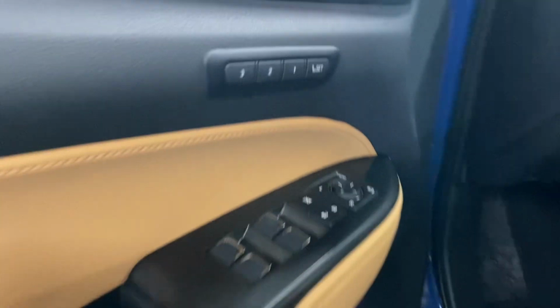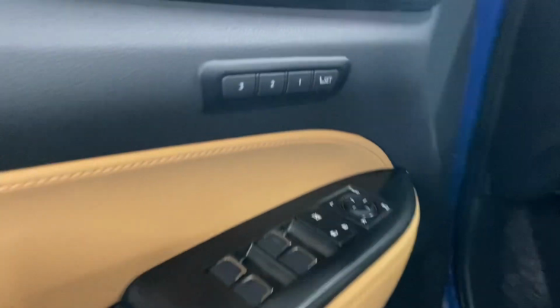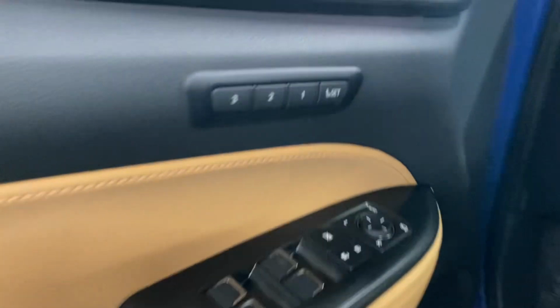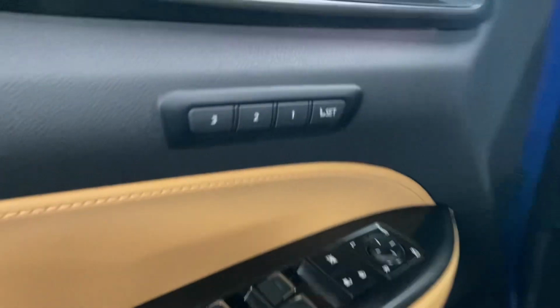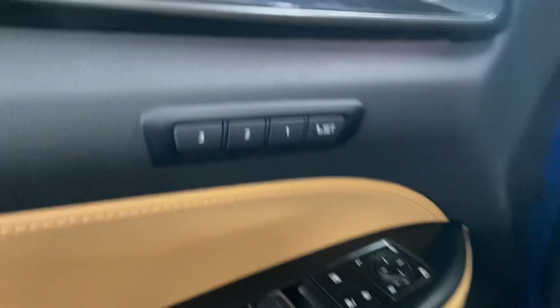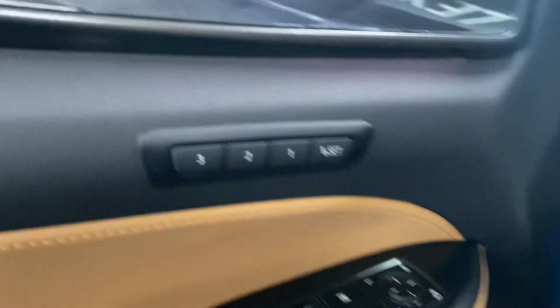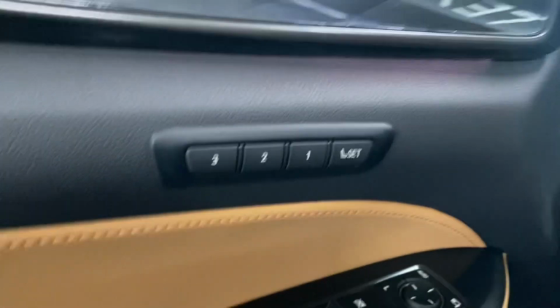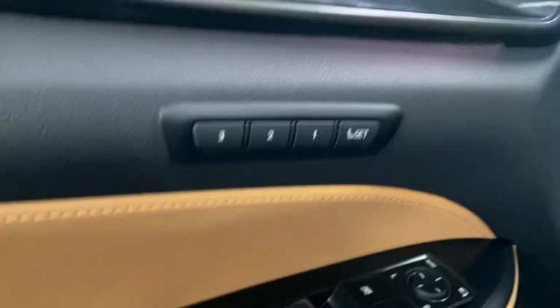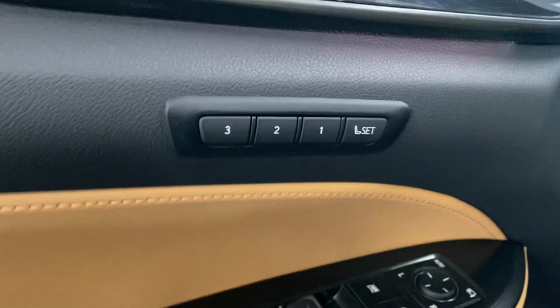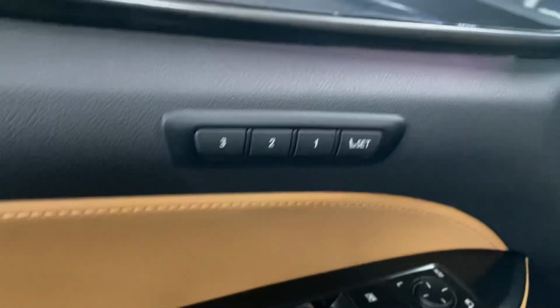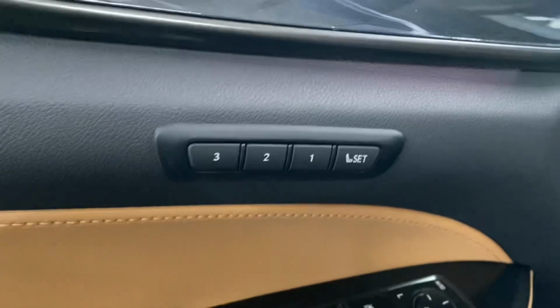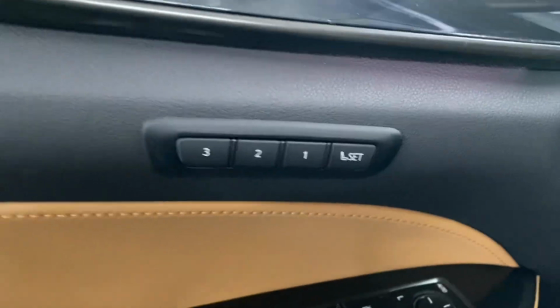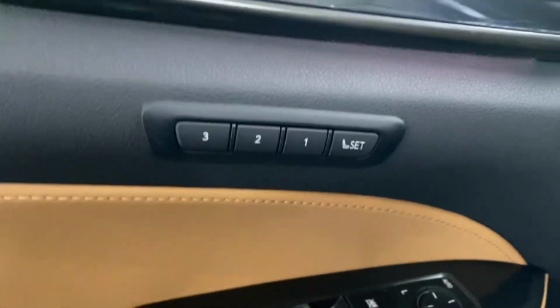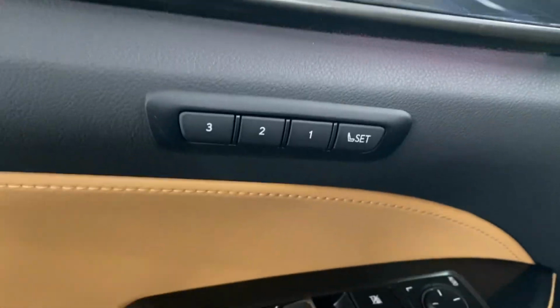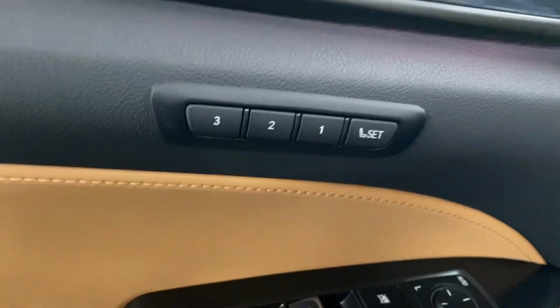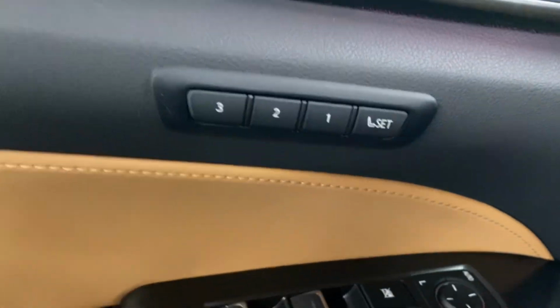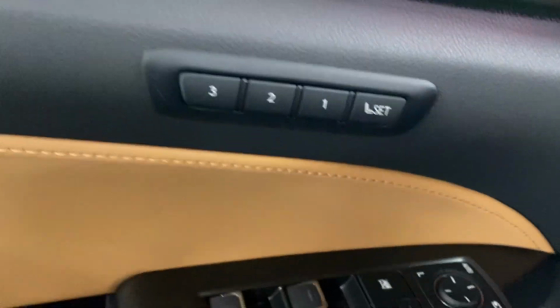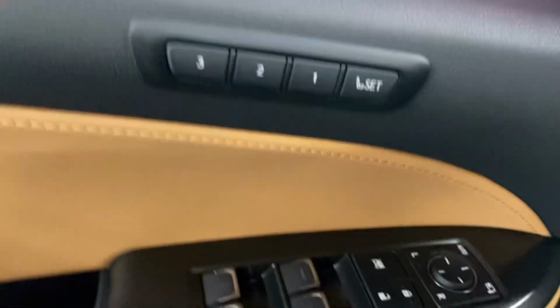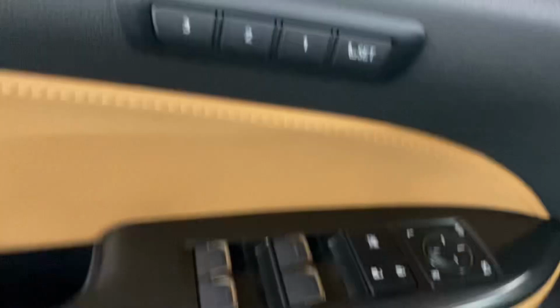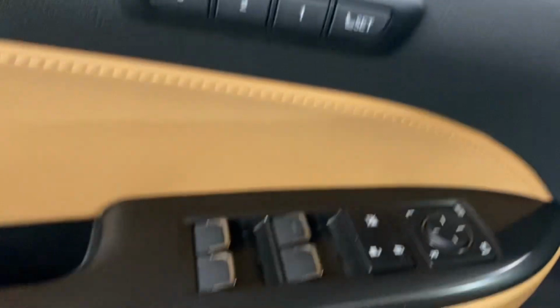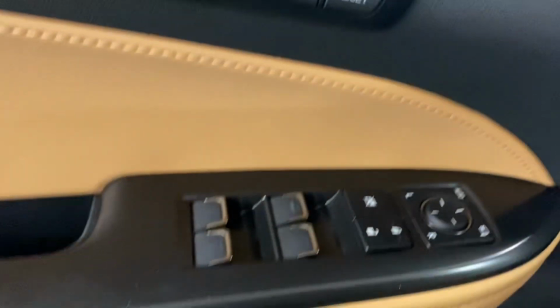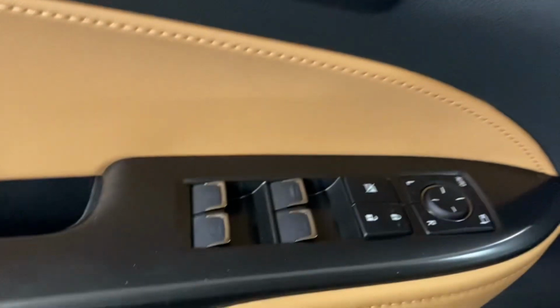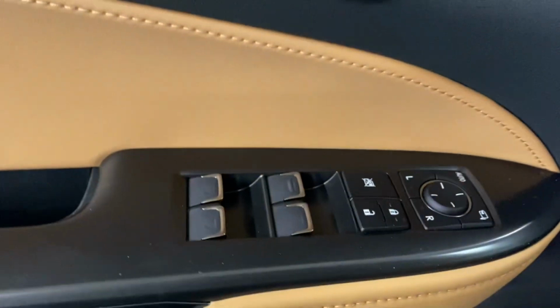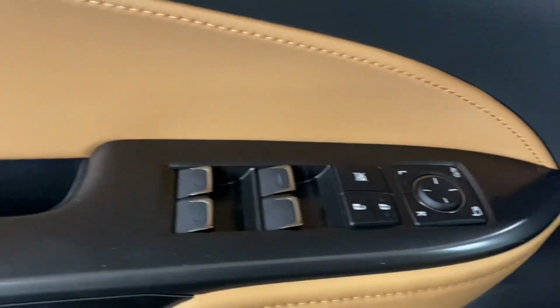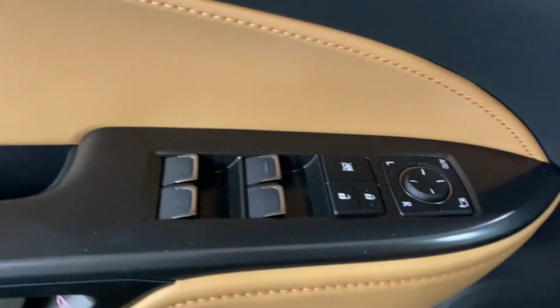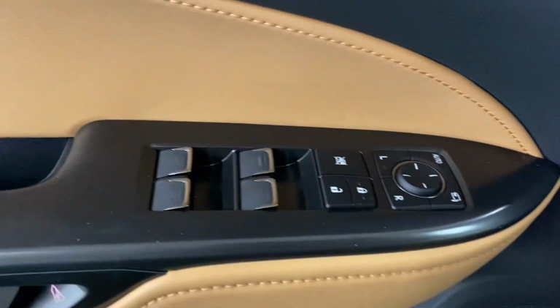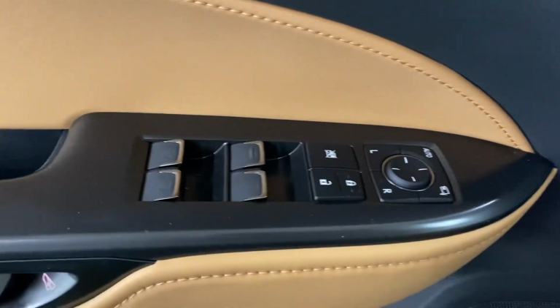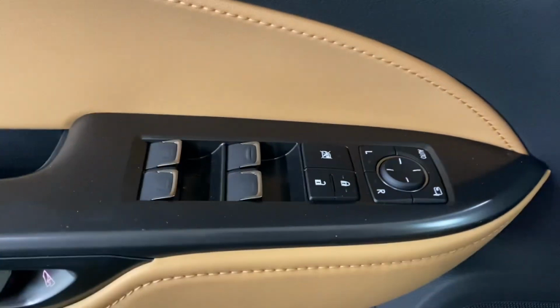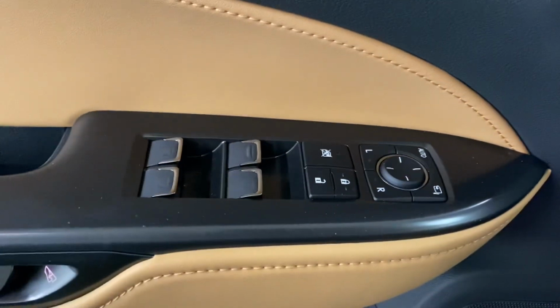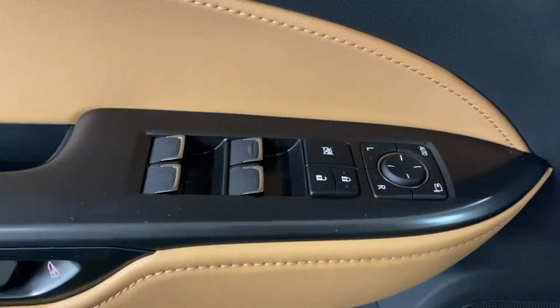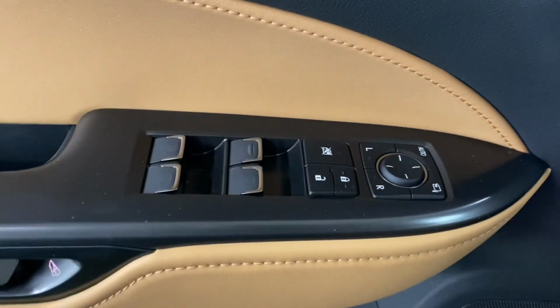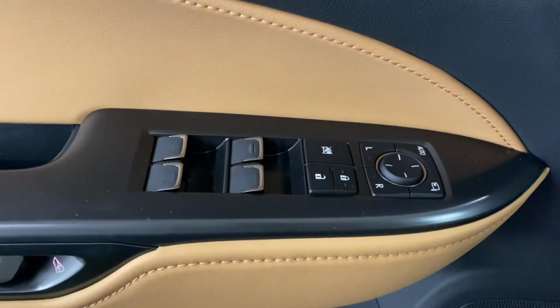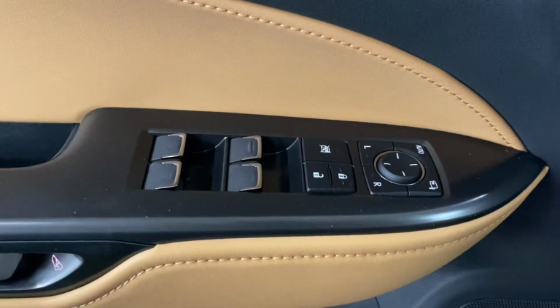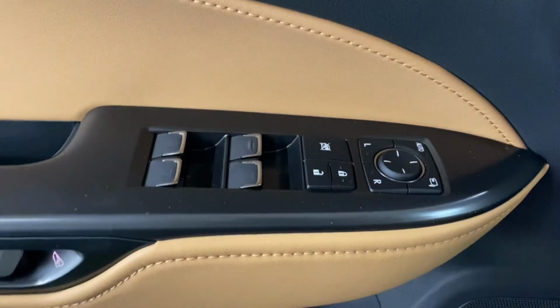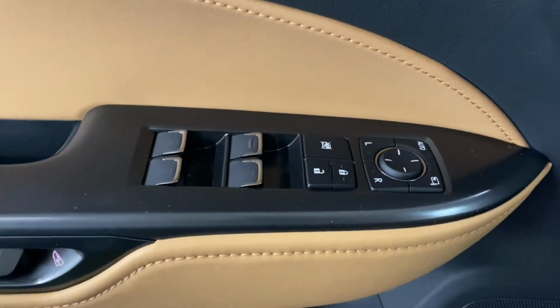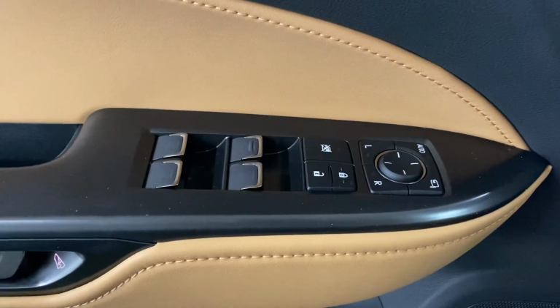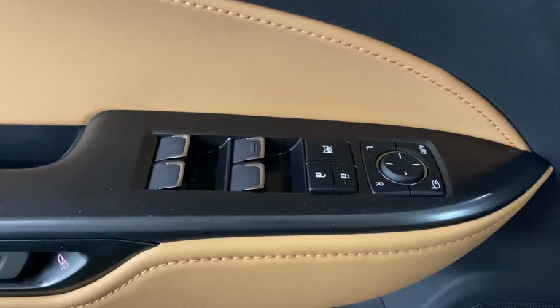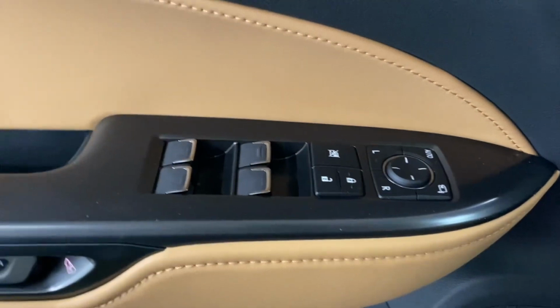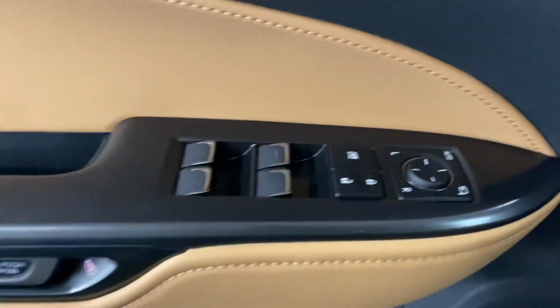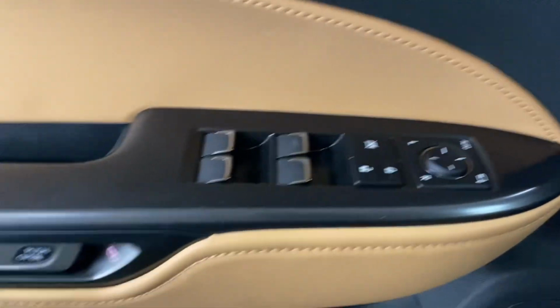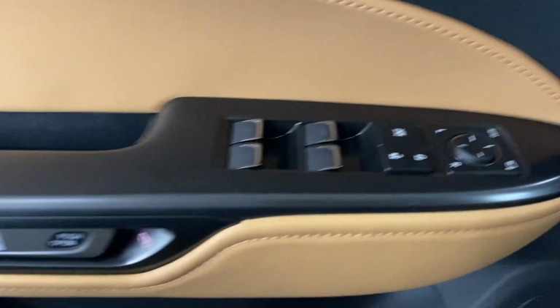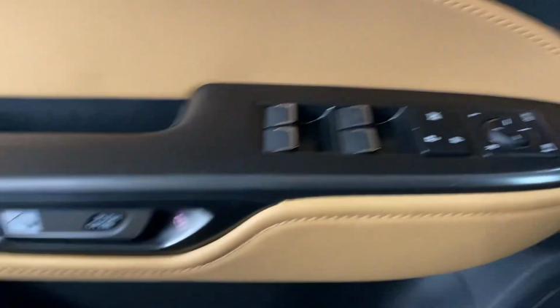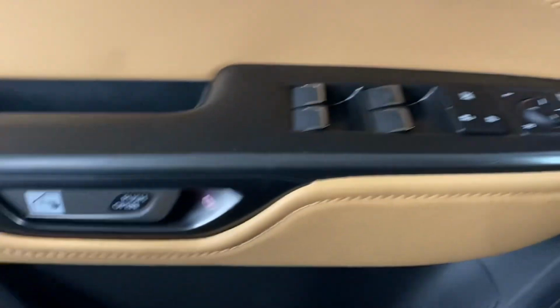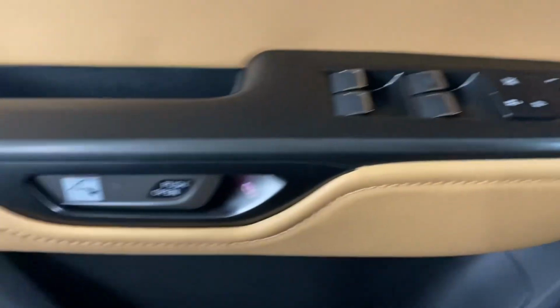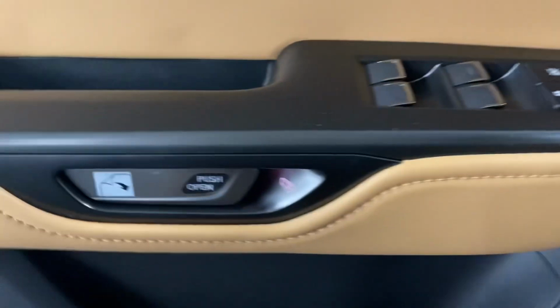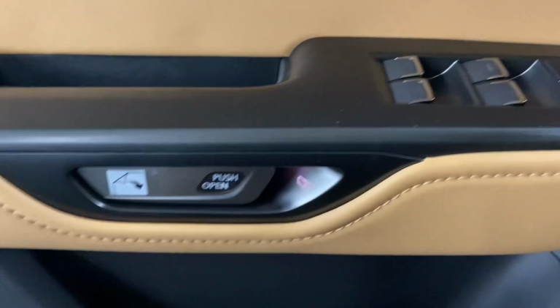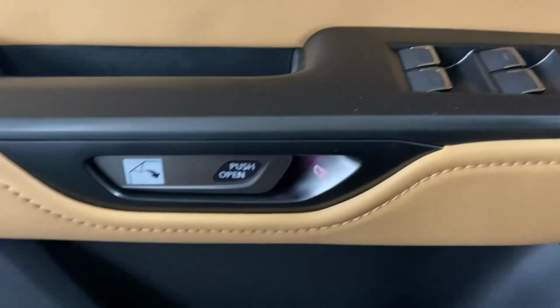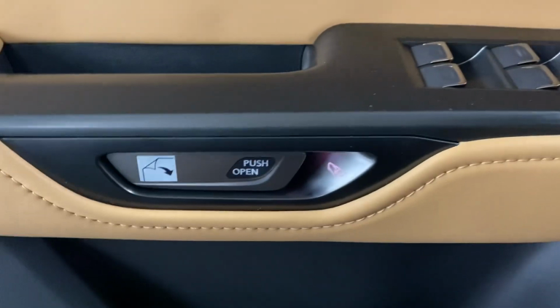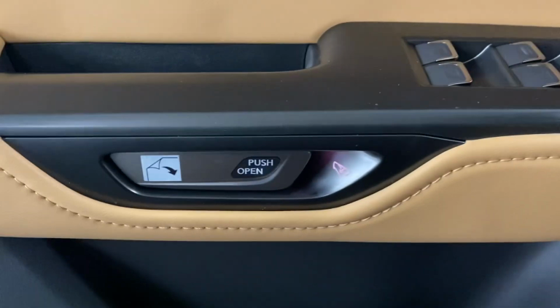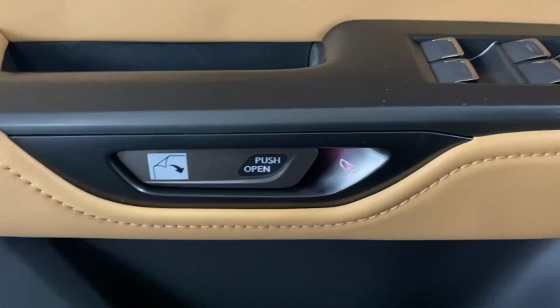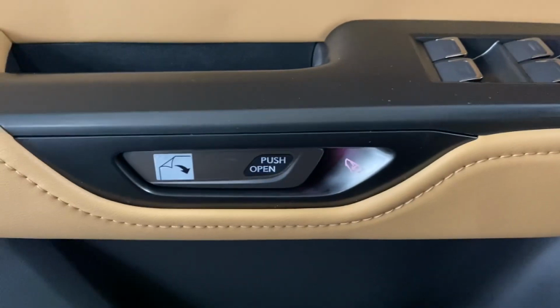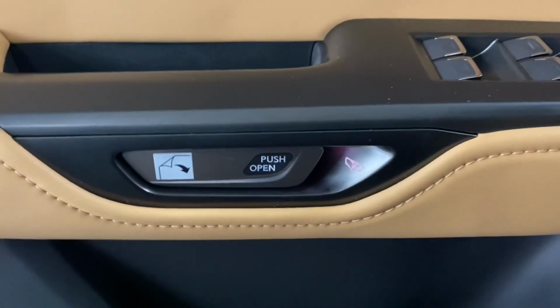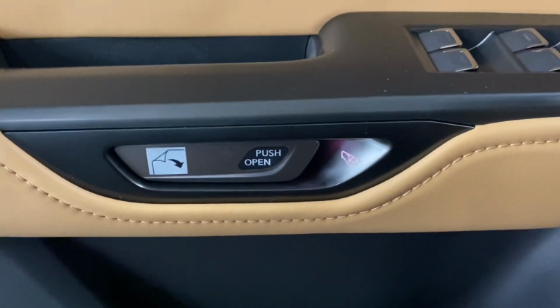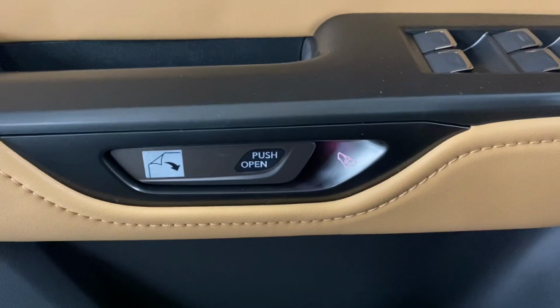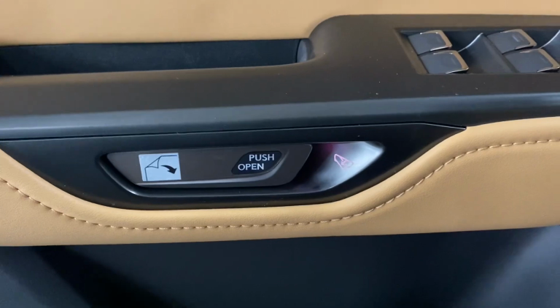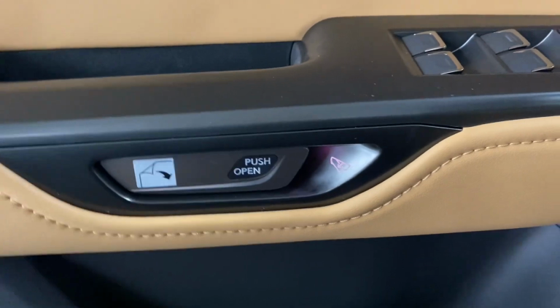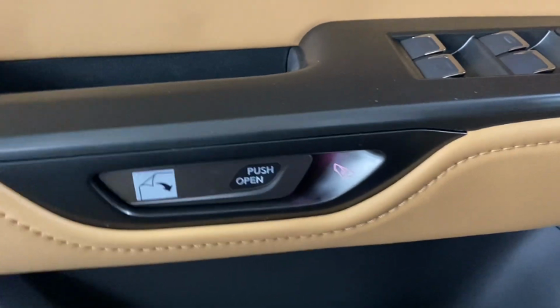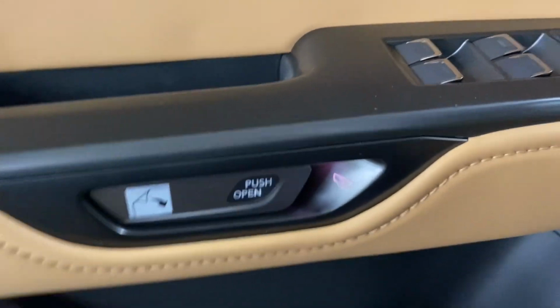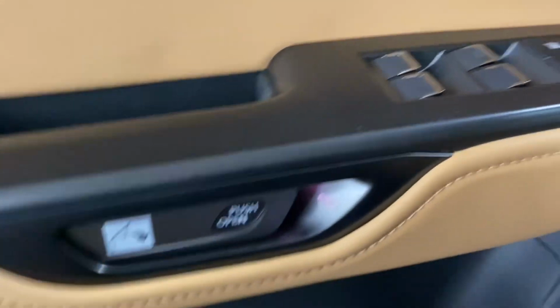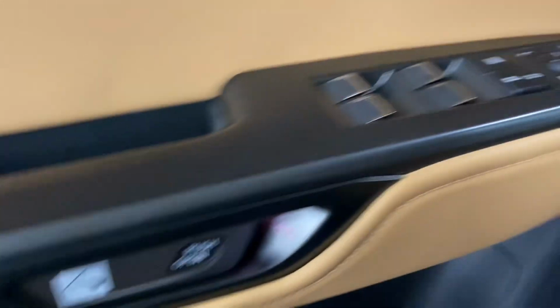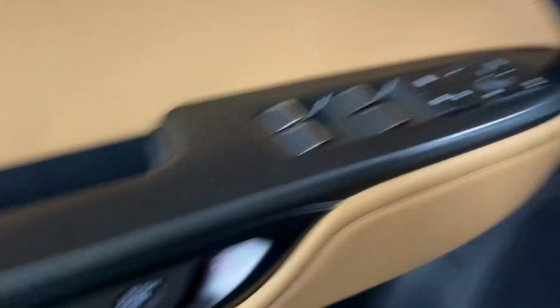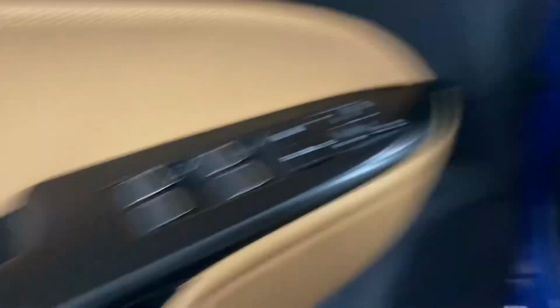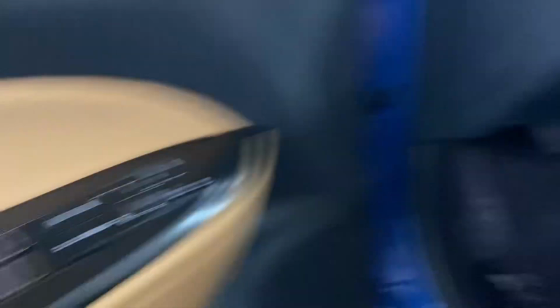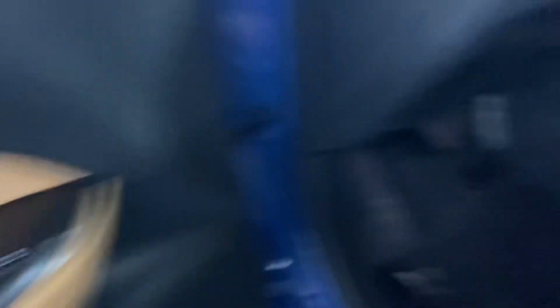On your door panel, you have your memory seating, your powered windows, locks, and side mirrors, and your digital latch with safe exit assist.